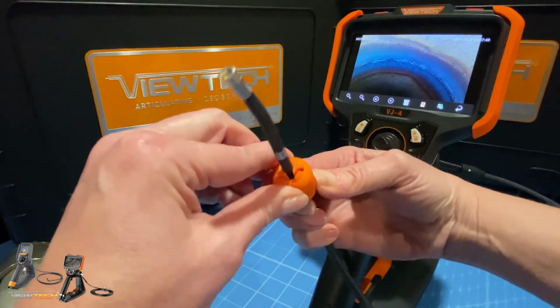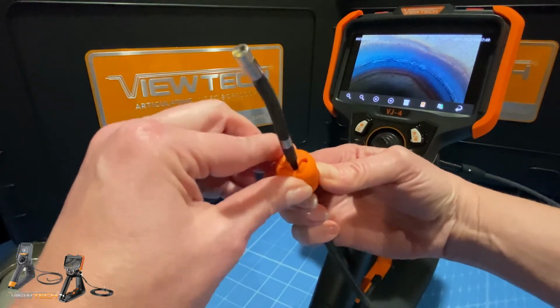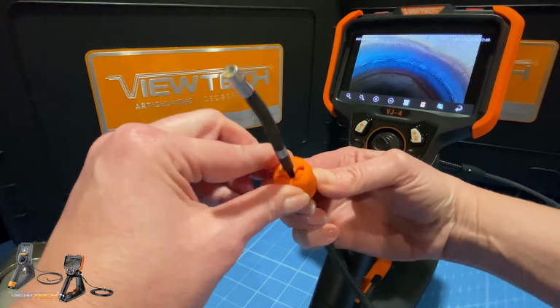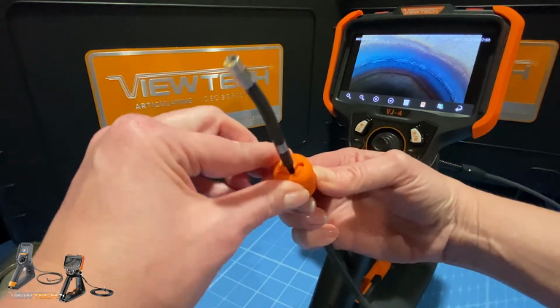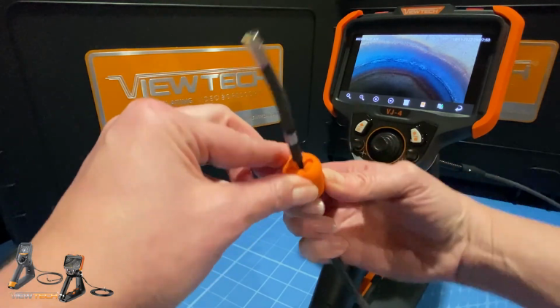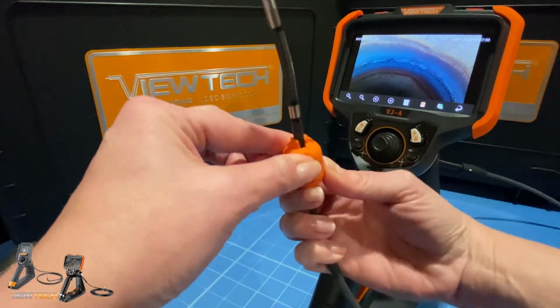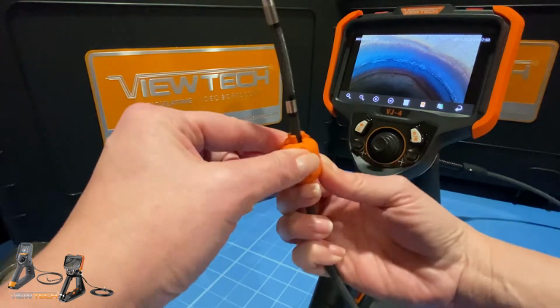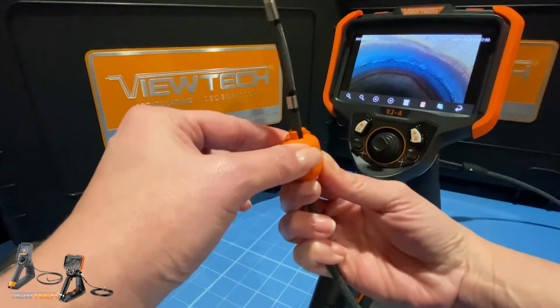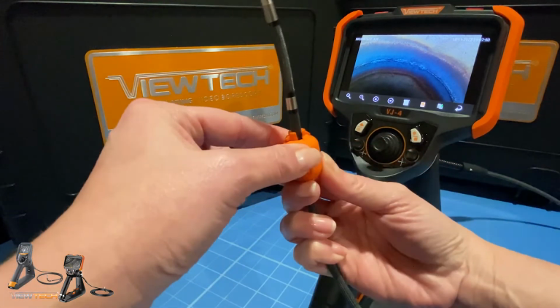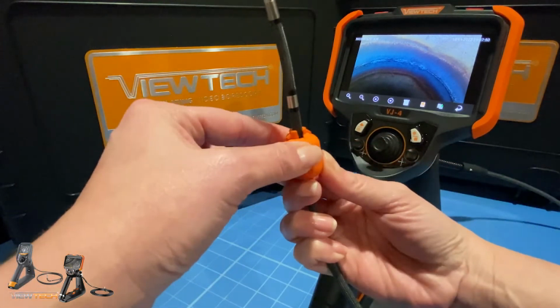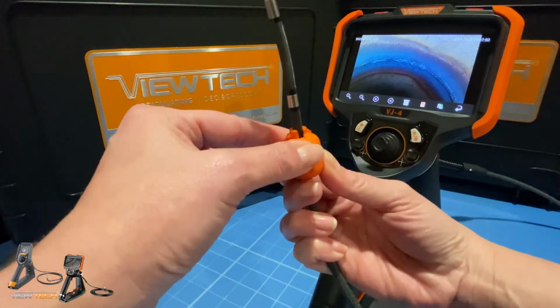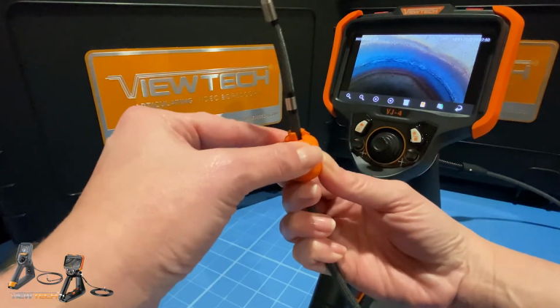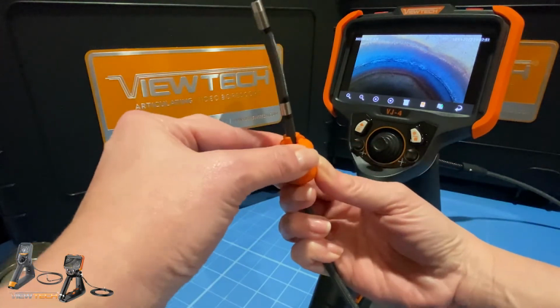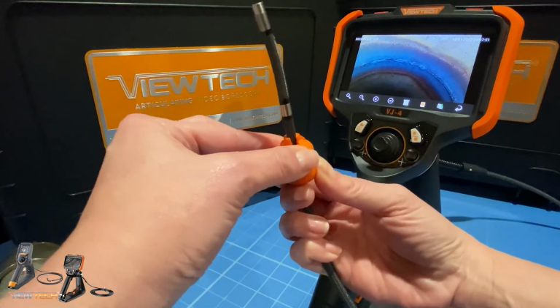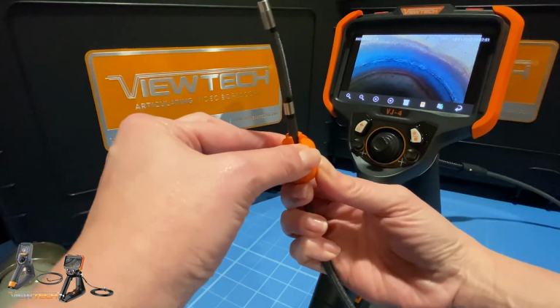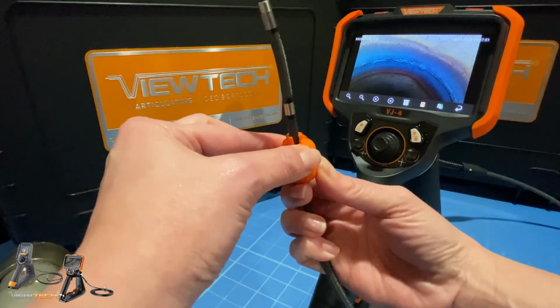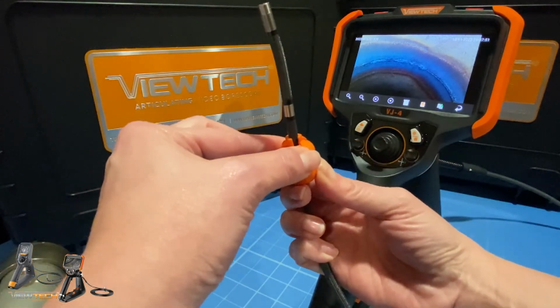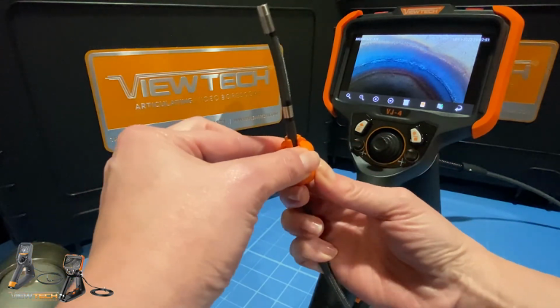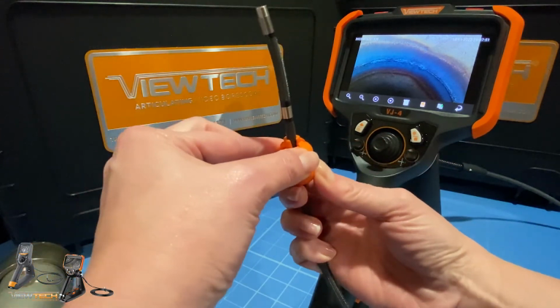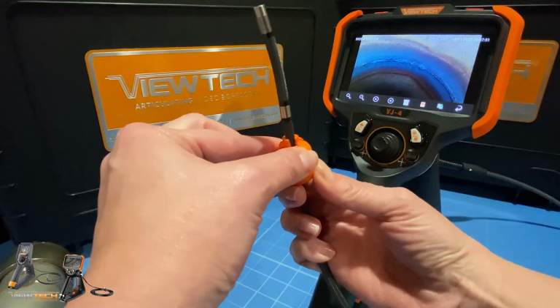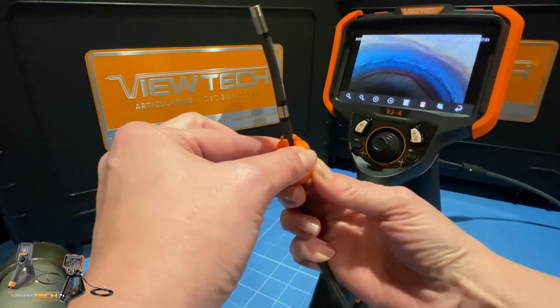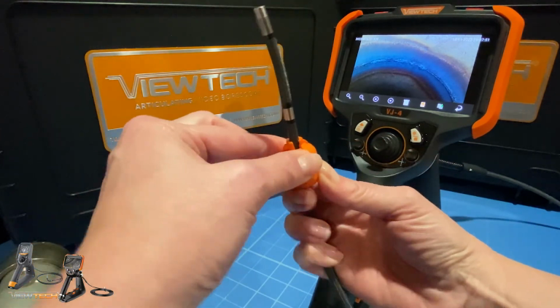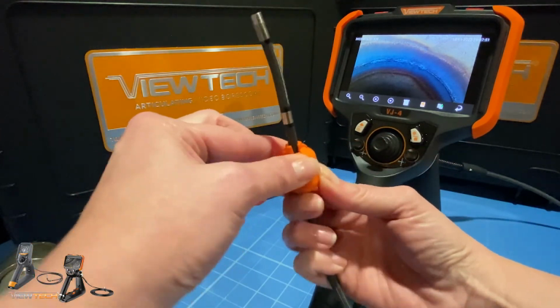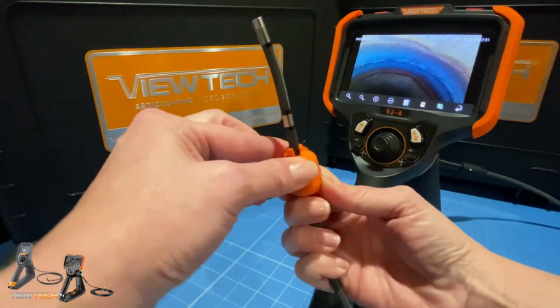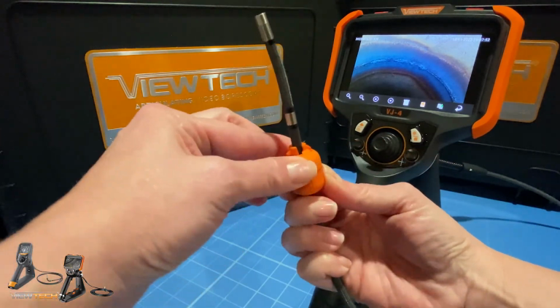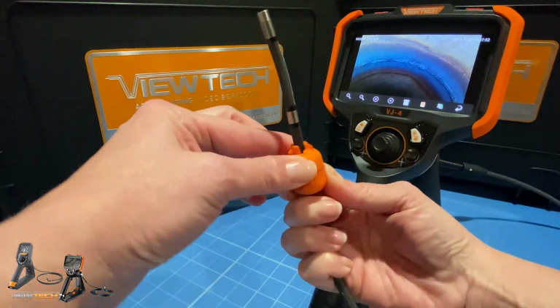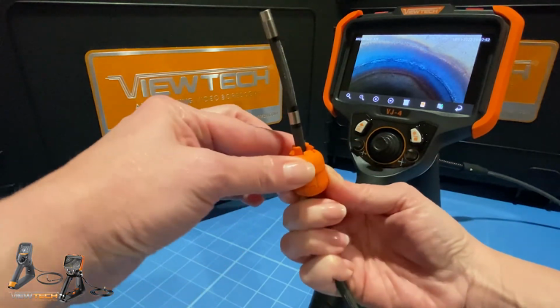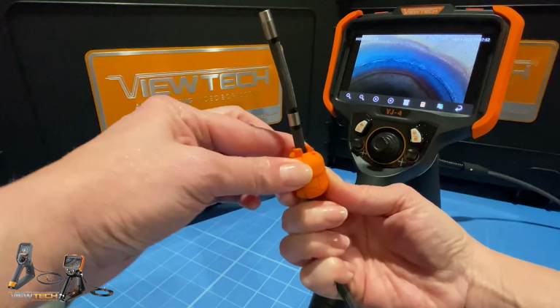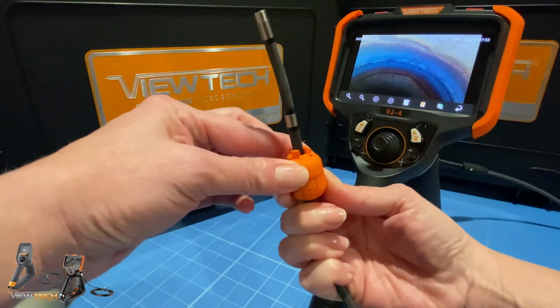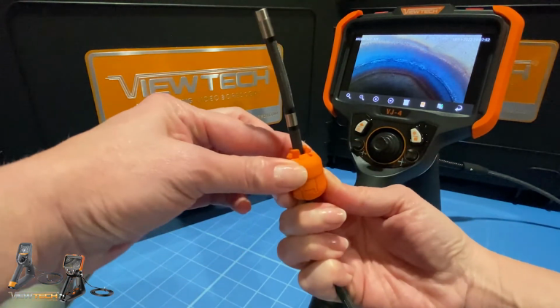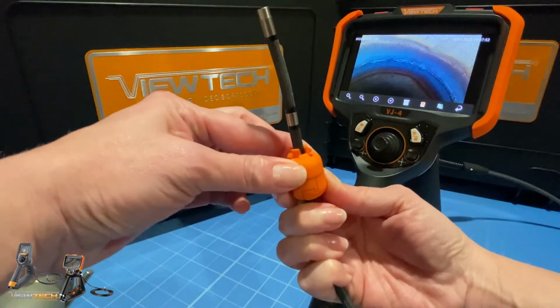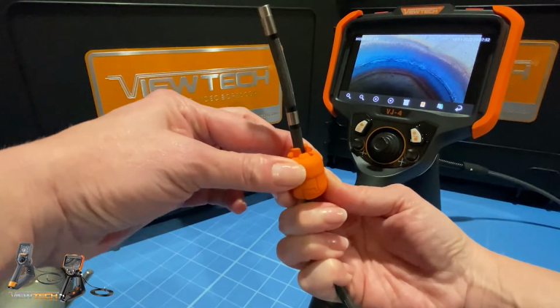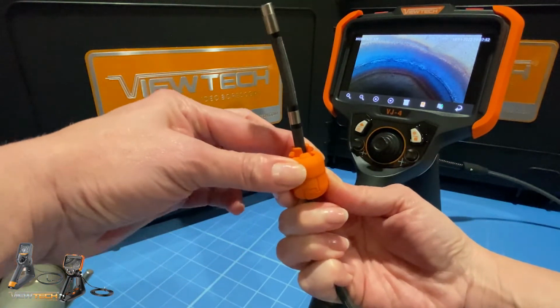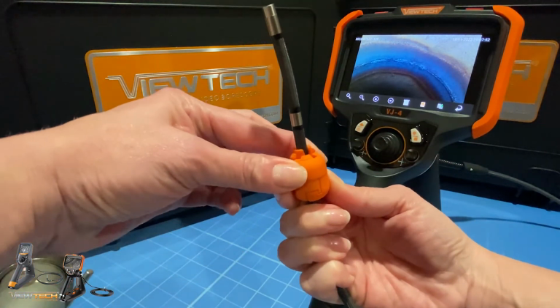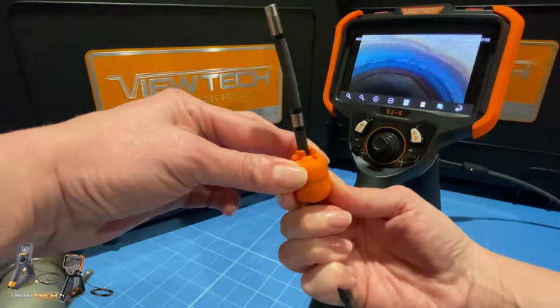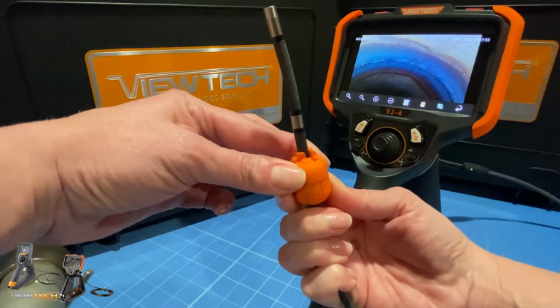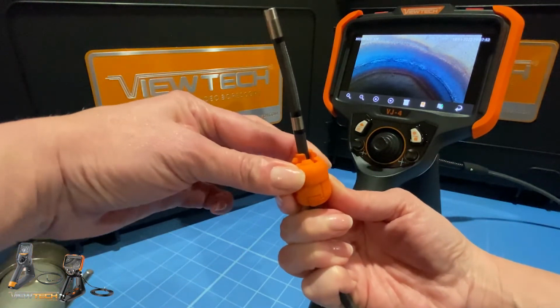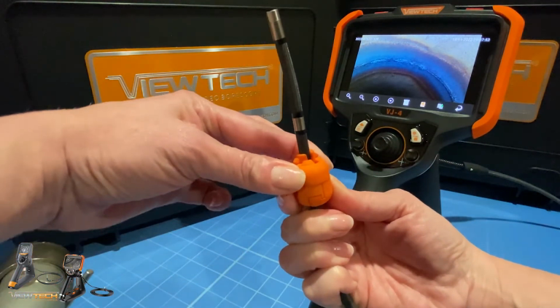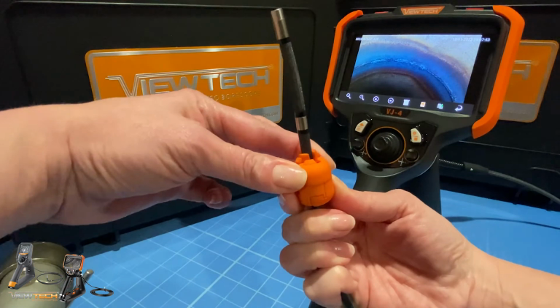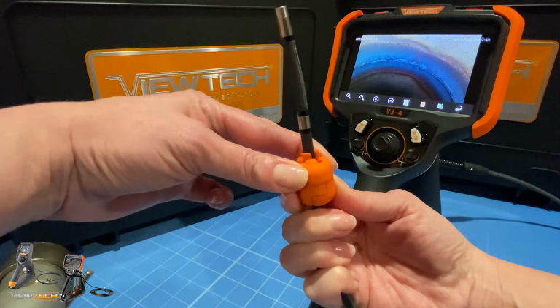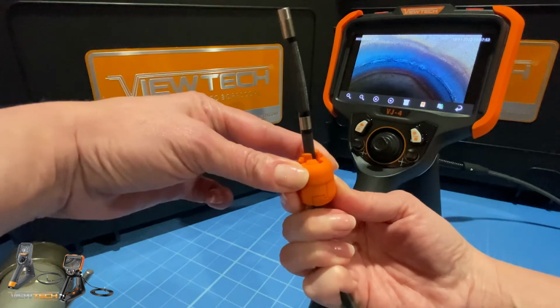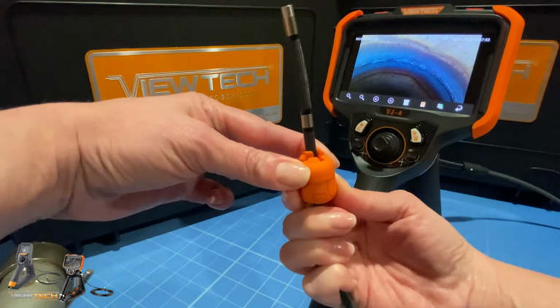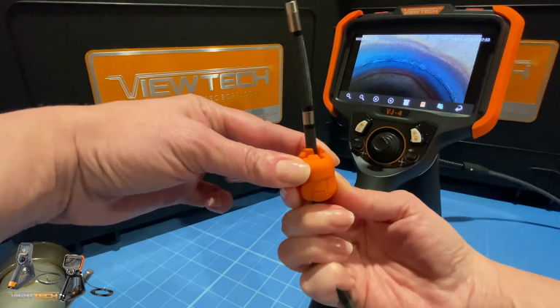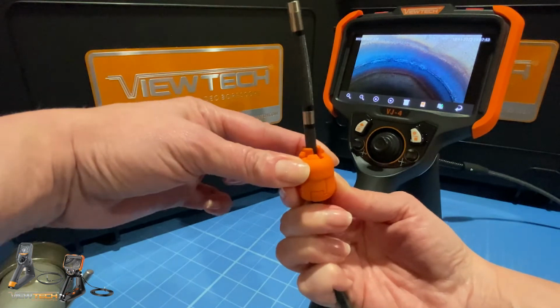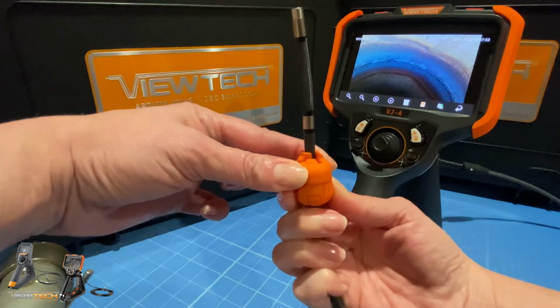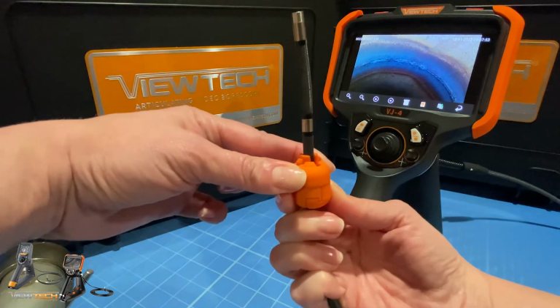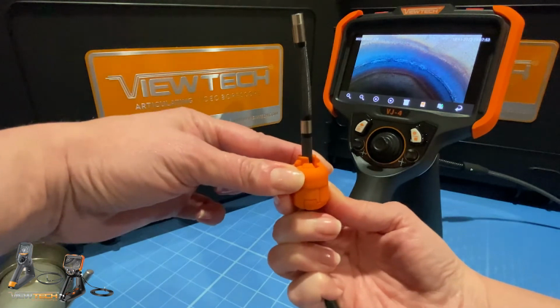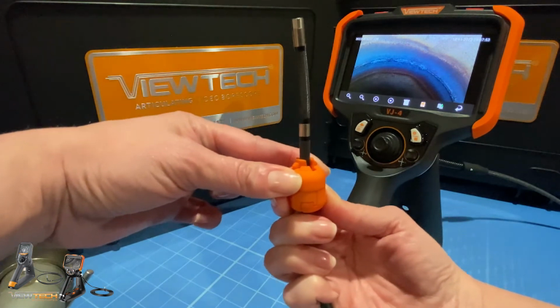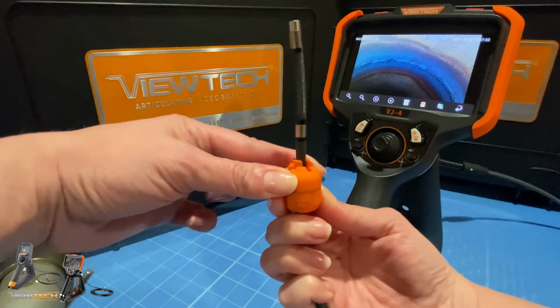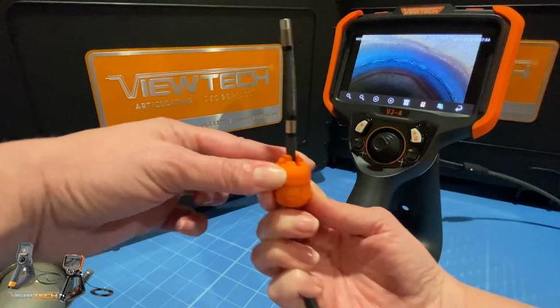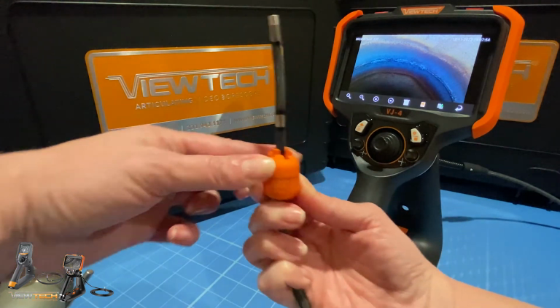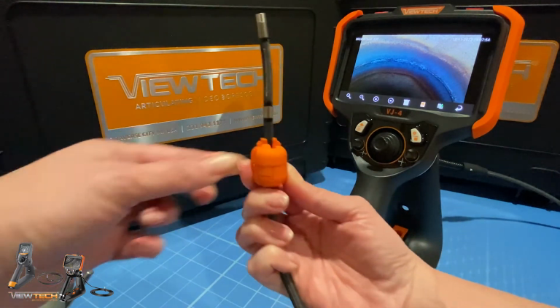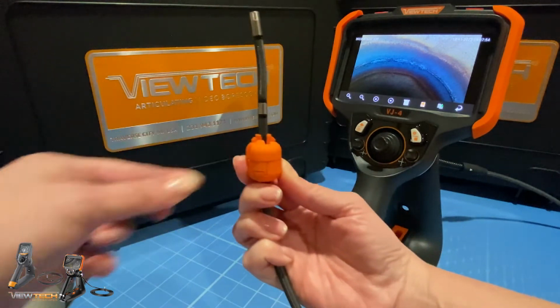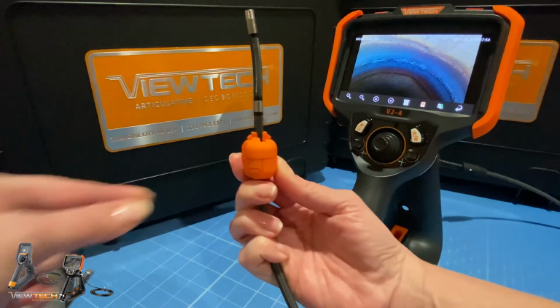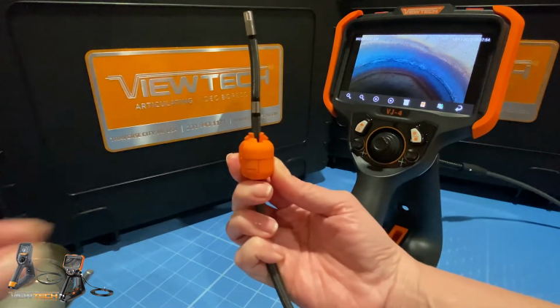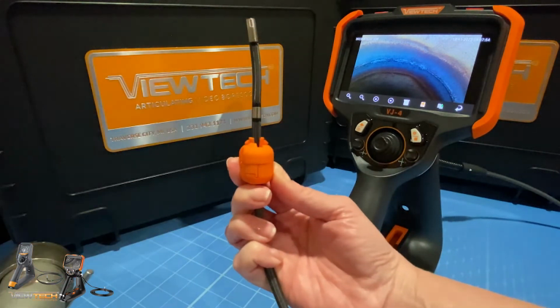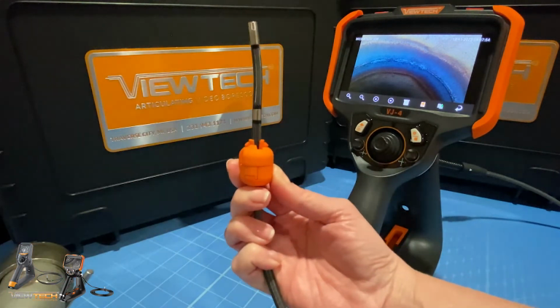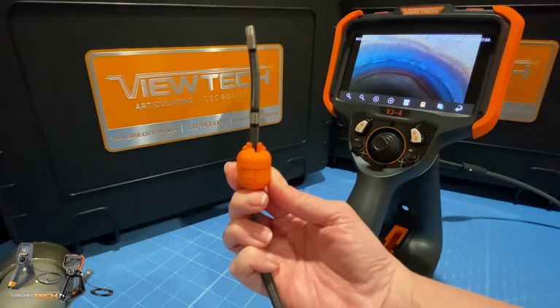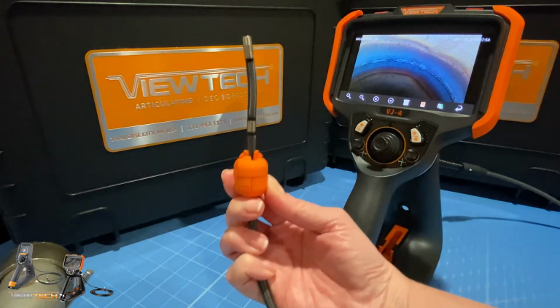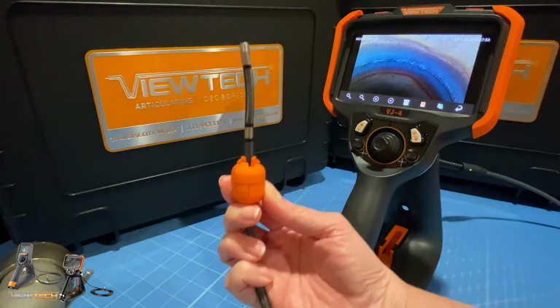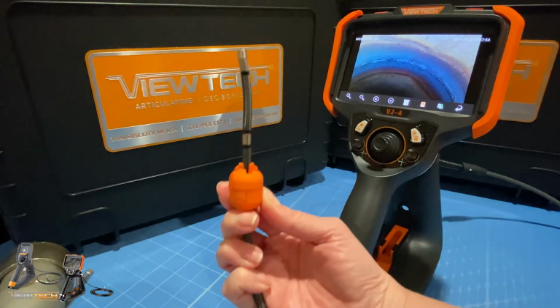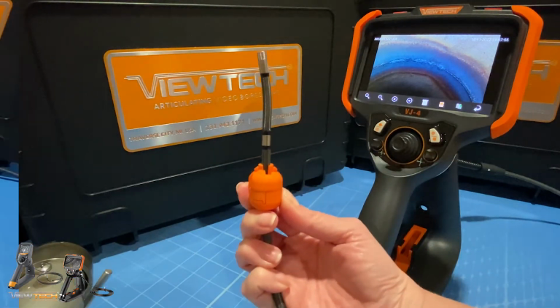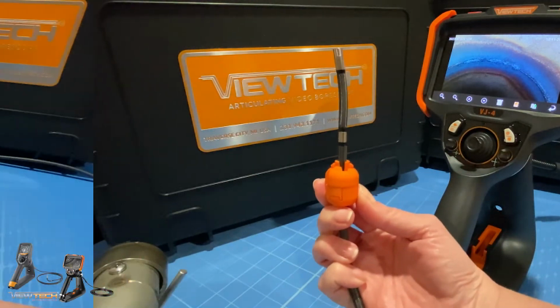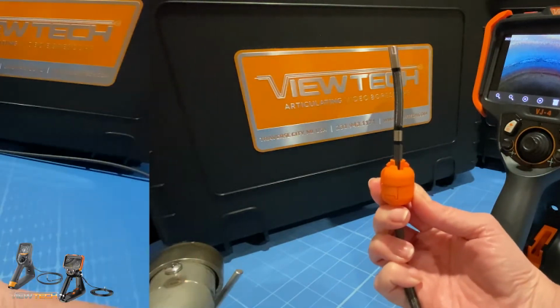Finally, turn part C in a clockwise direction until the grooves on the exterior match up to secure the centering device in place.